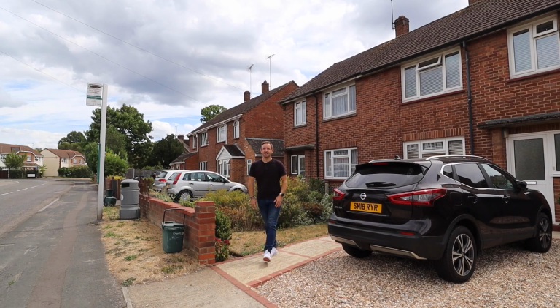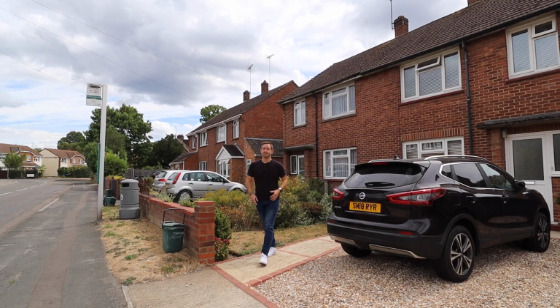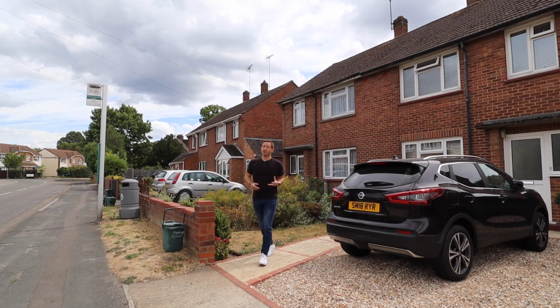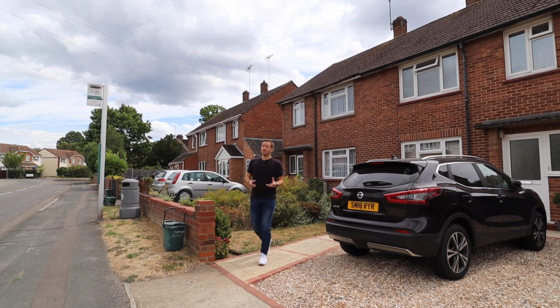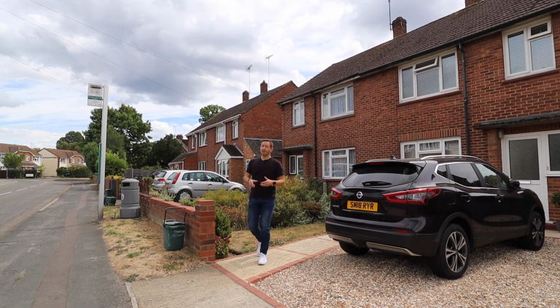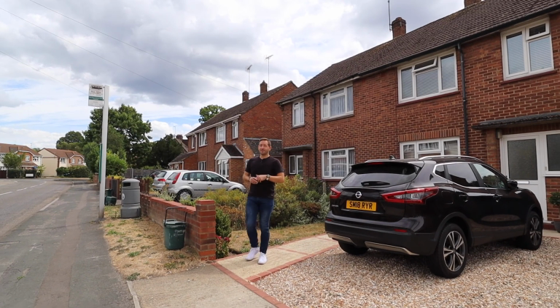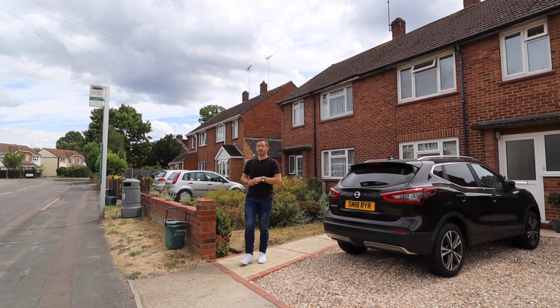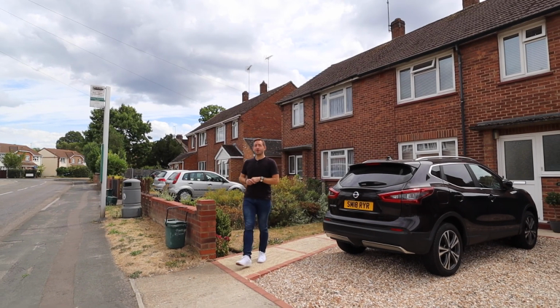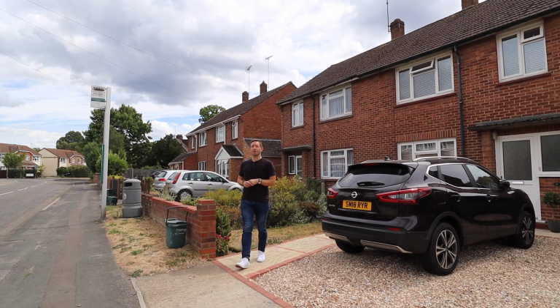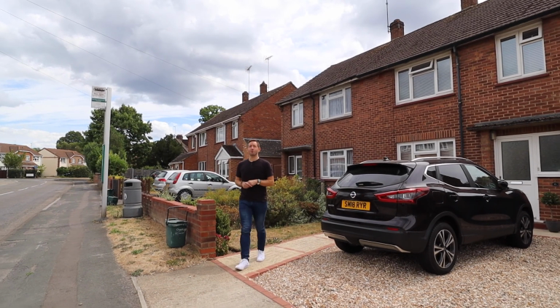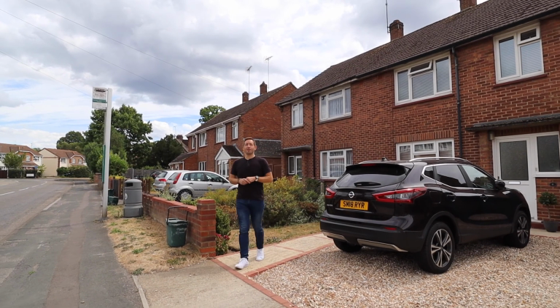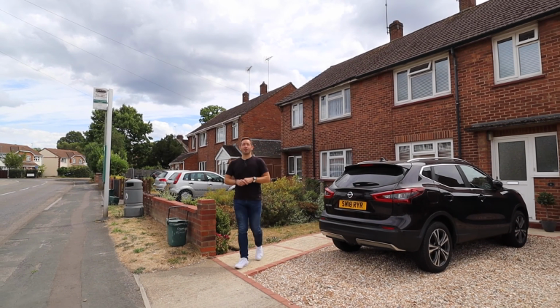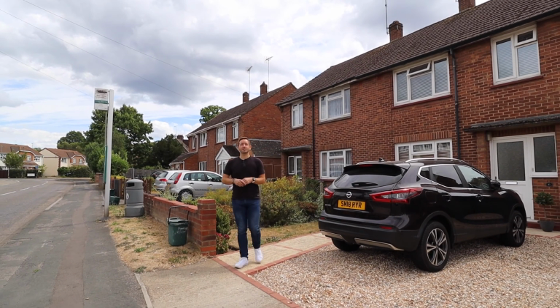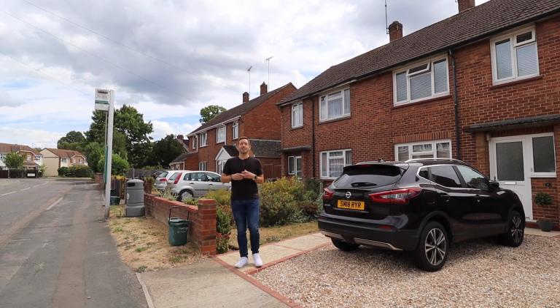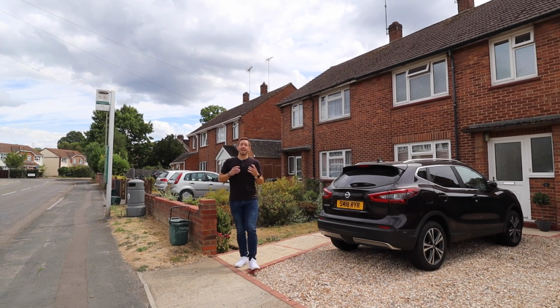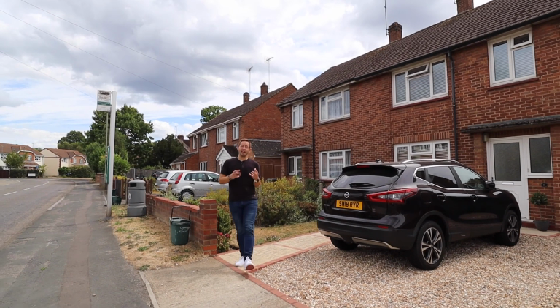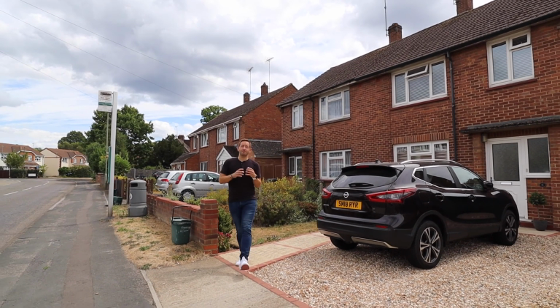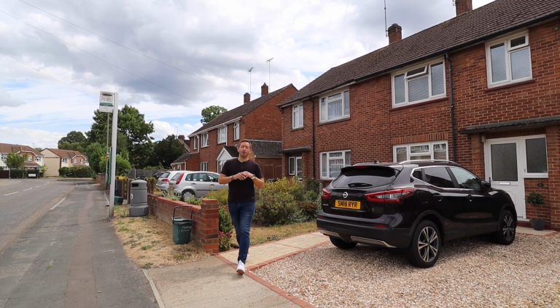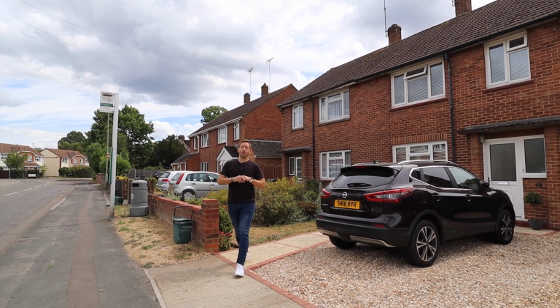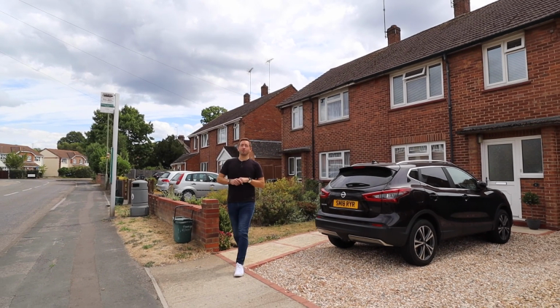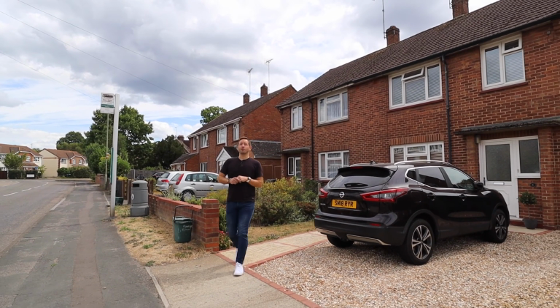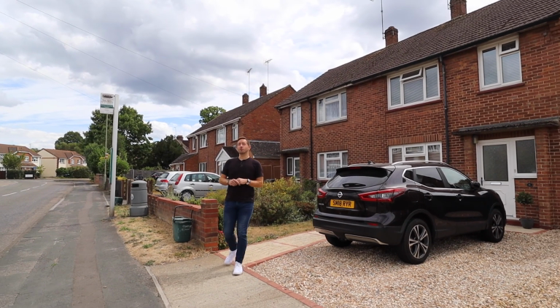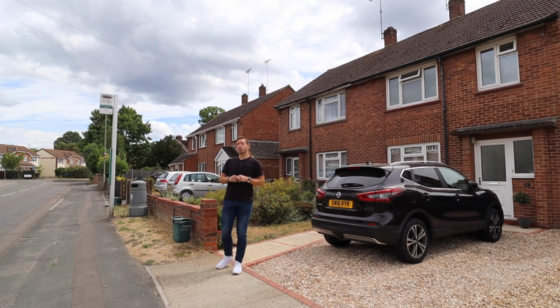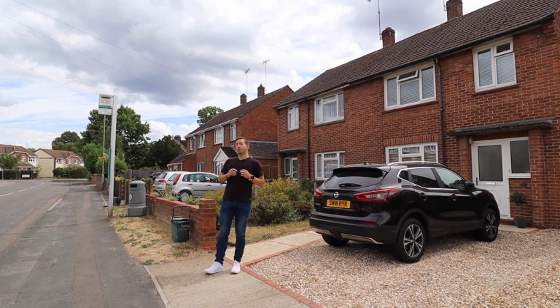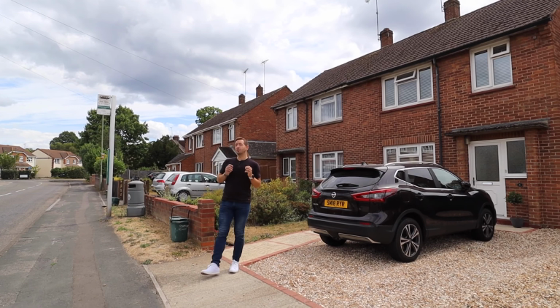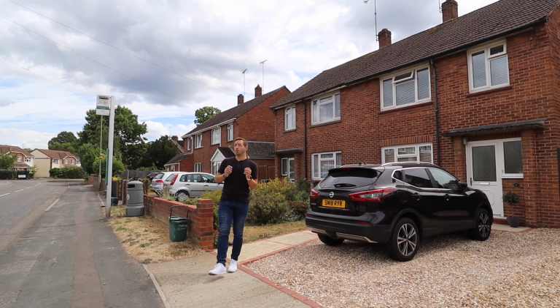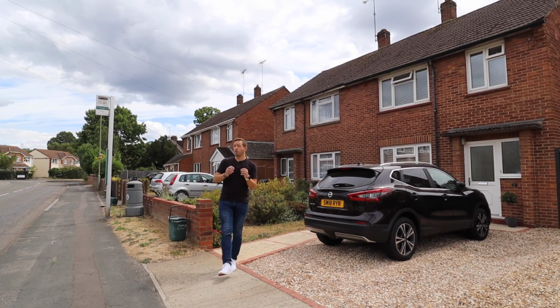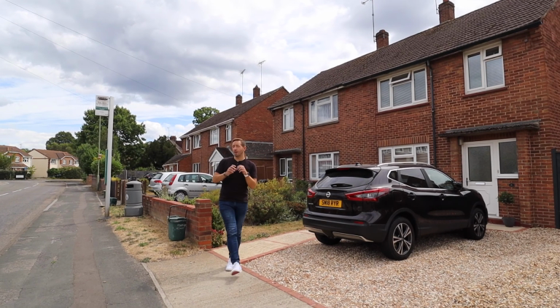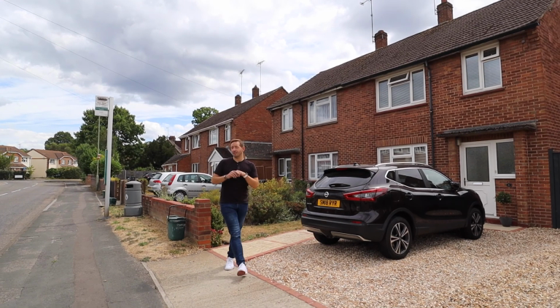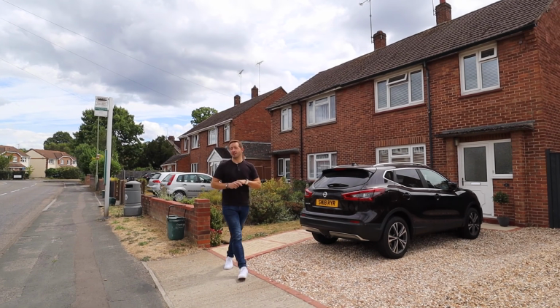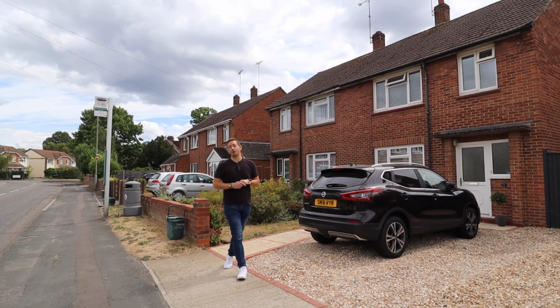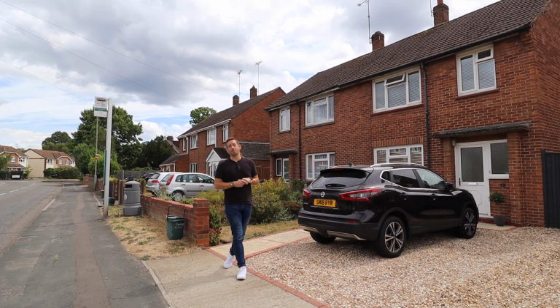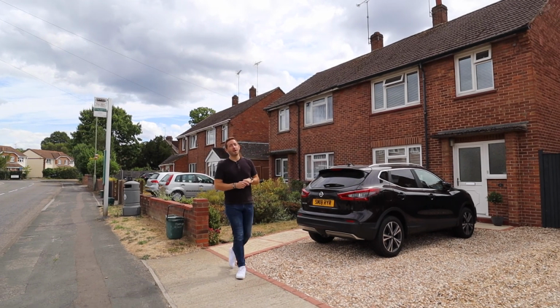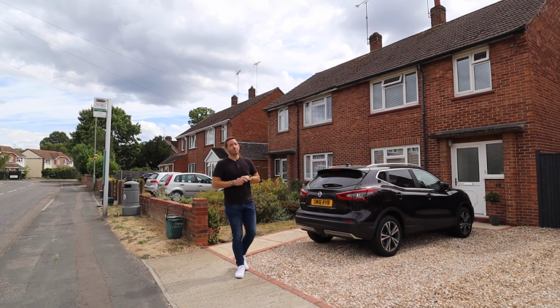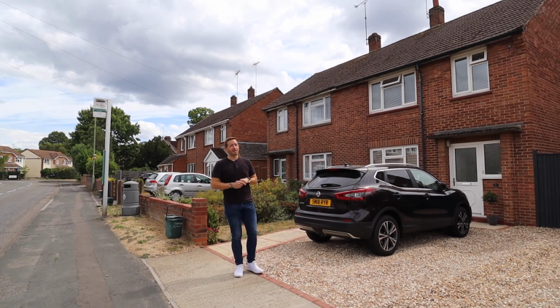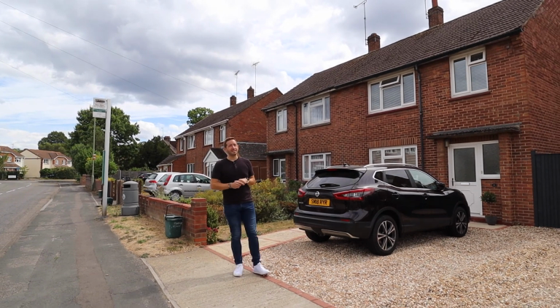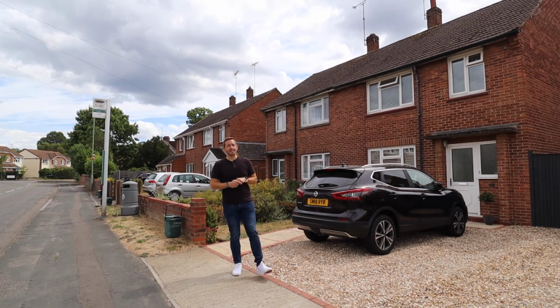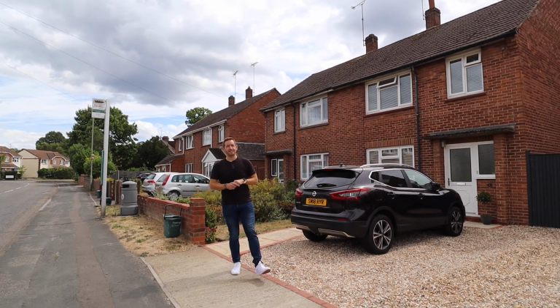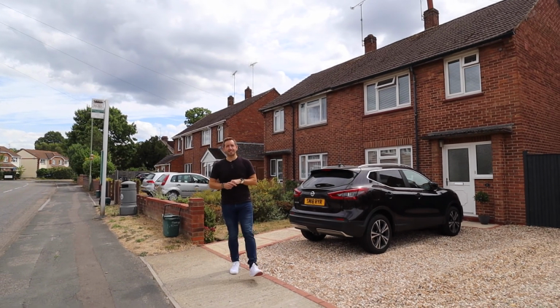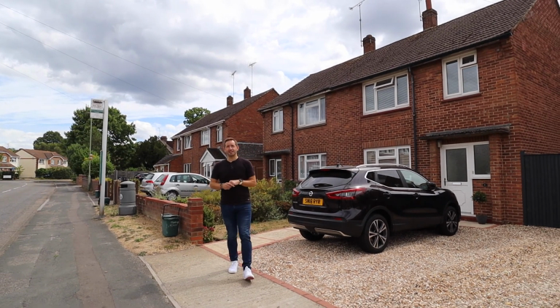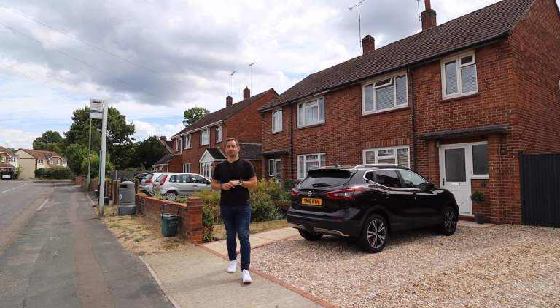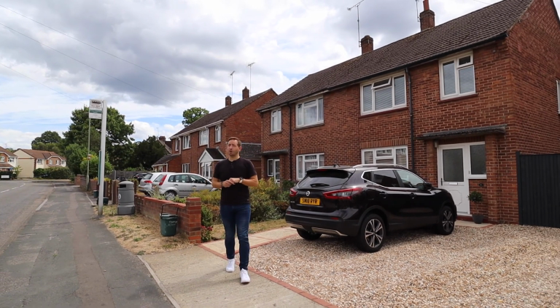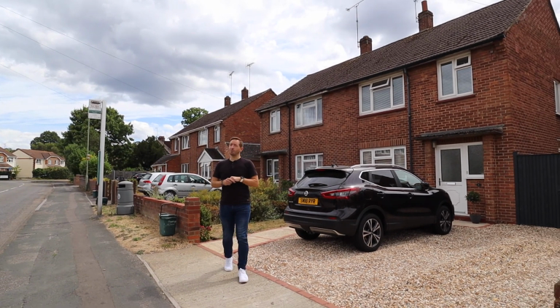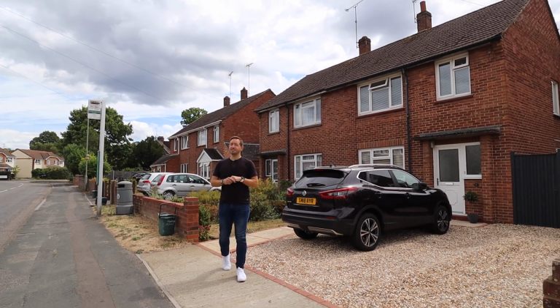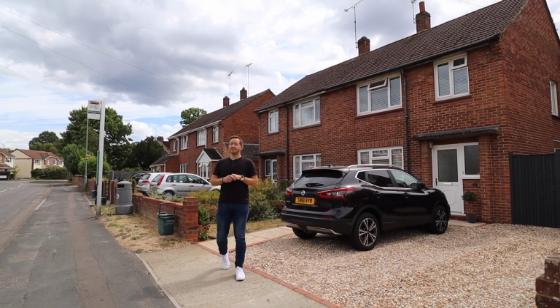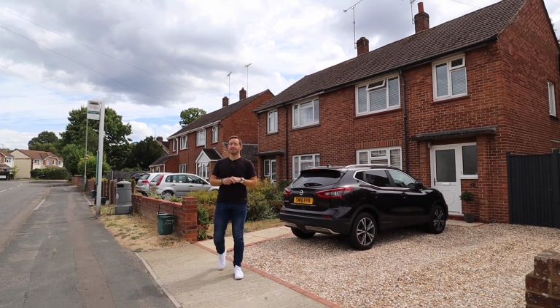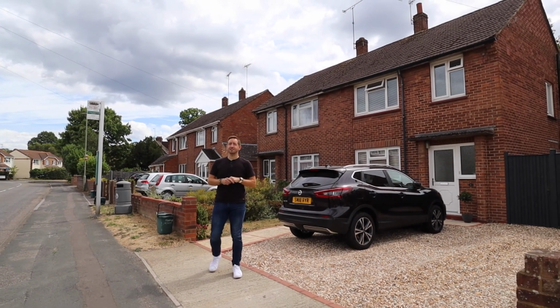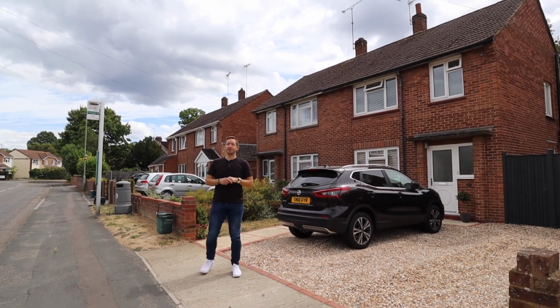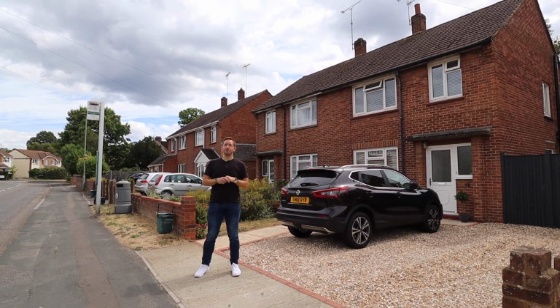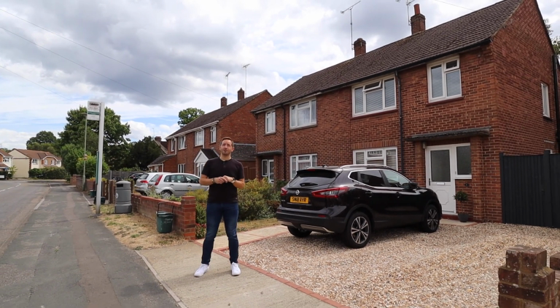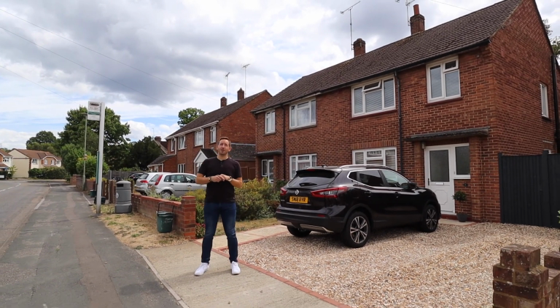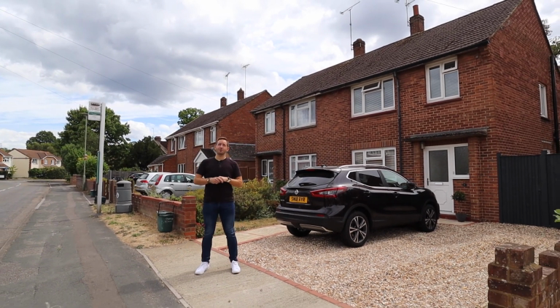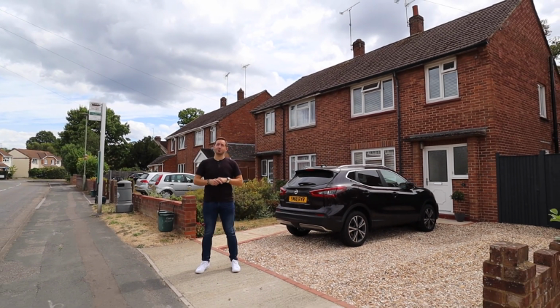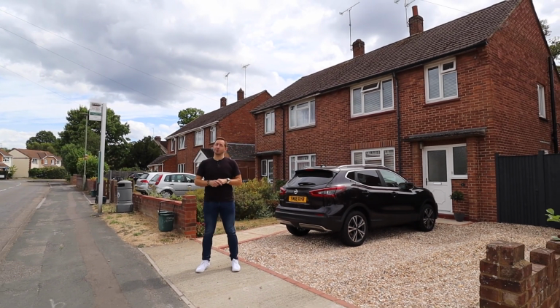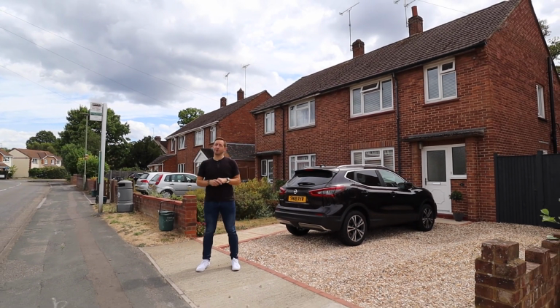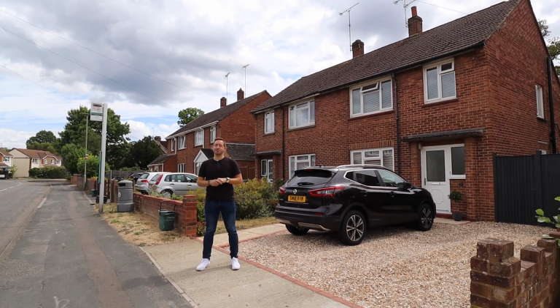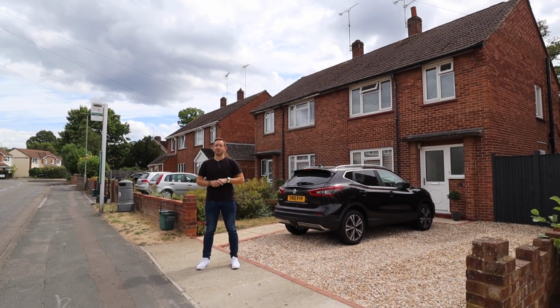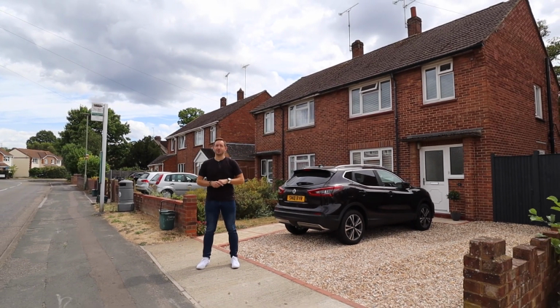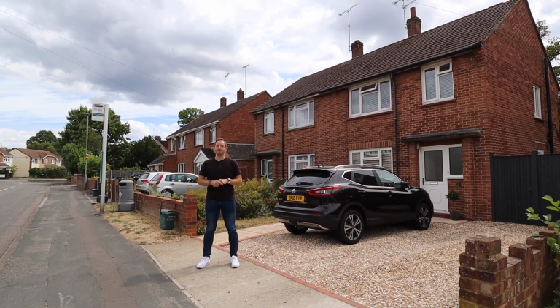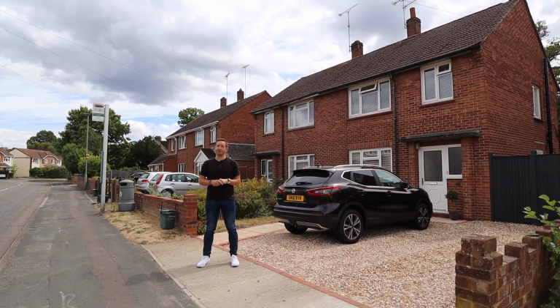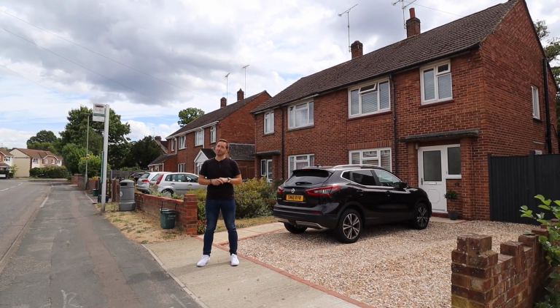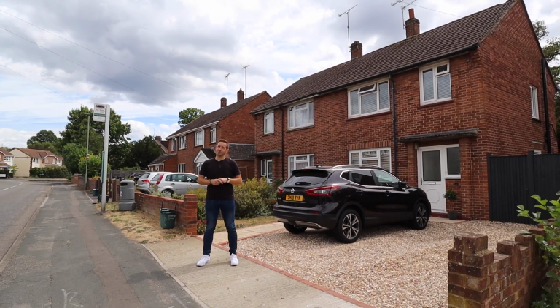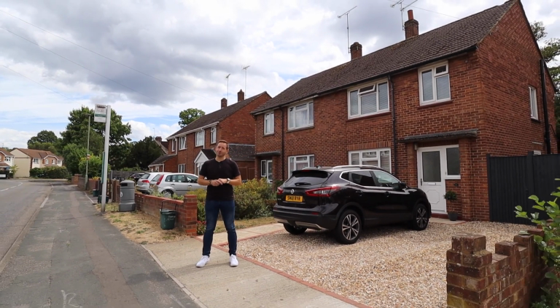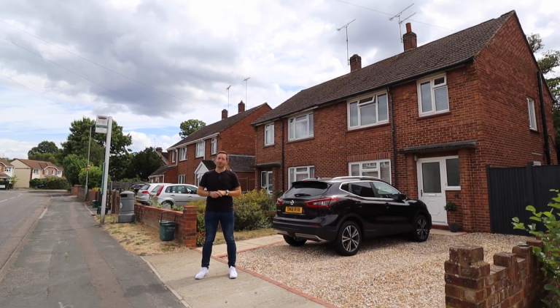So now you've had a quick look around, if Park Road could be your next home, please get in touch to arrange a viewing. Thanks for watching.